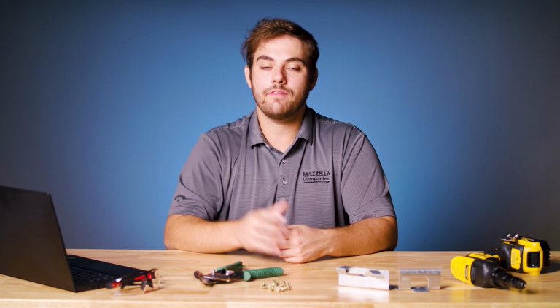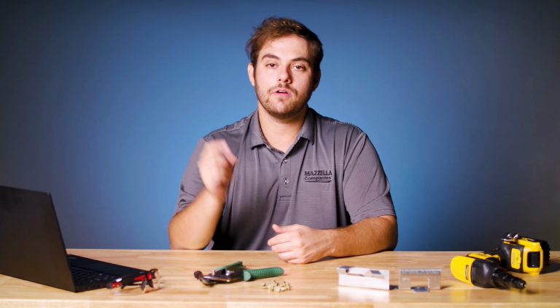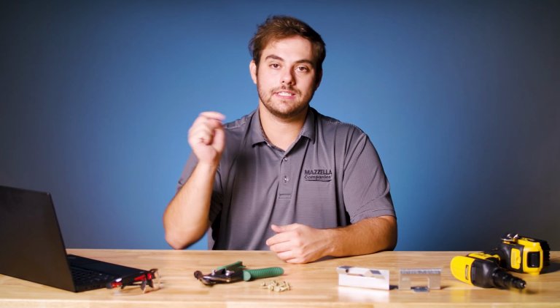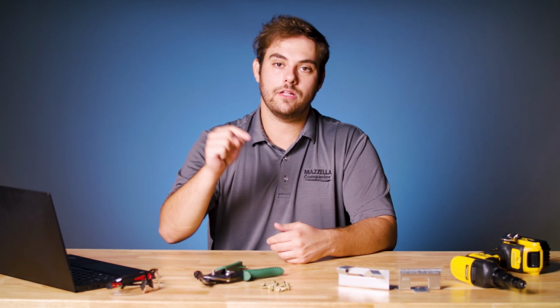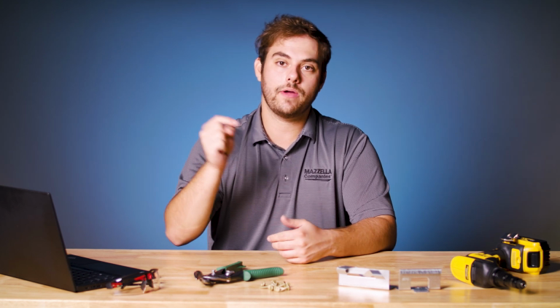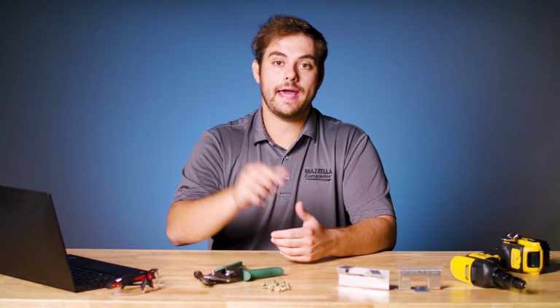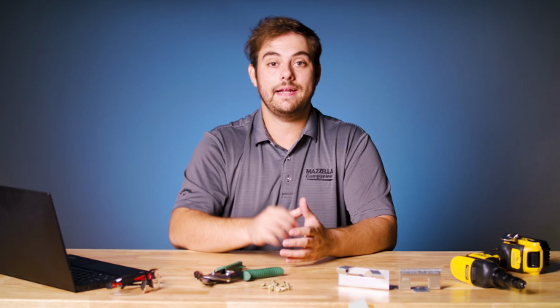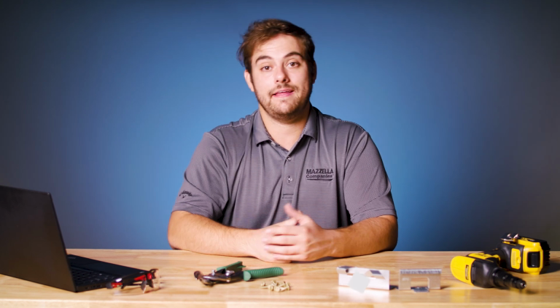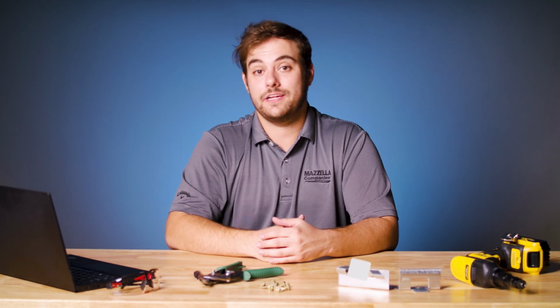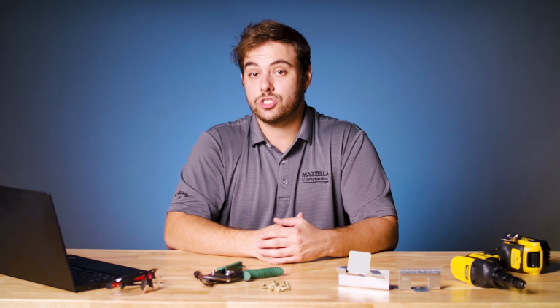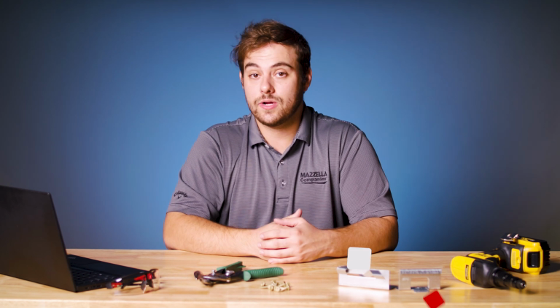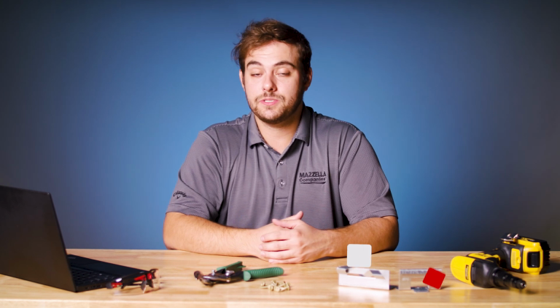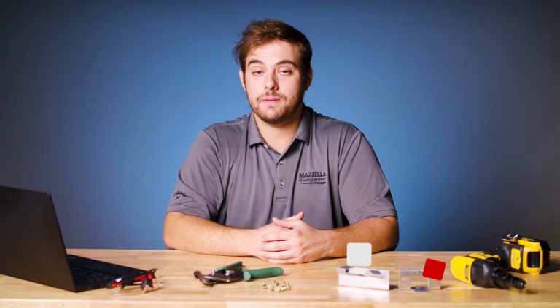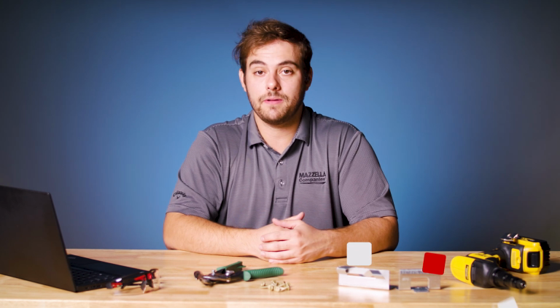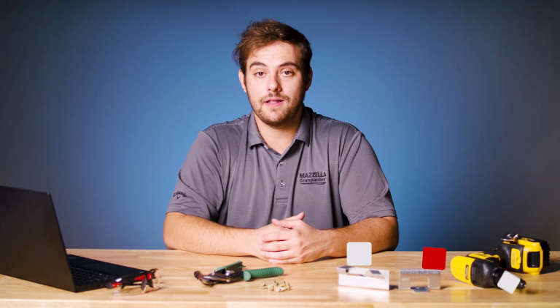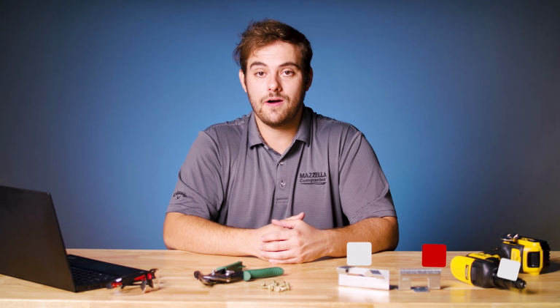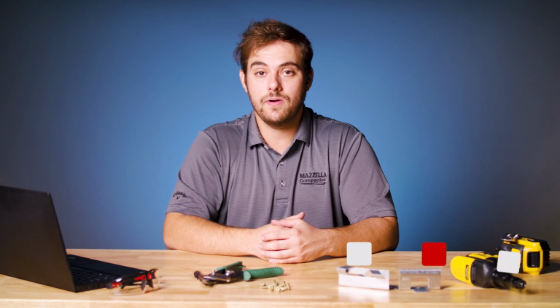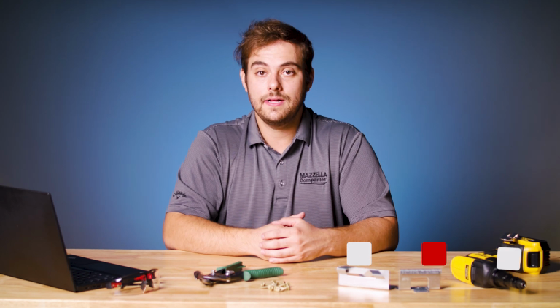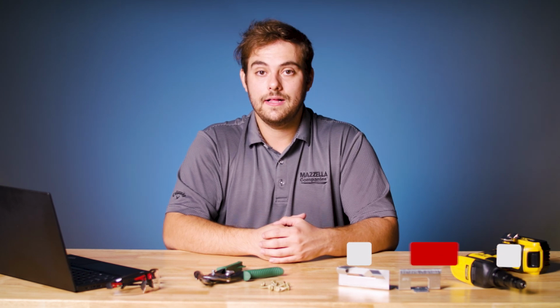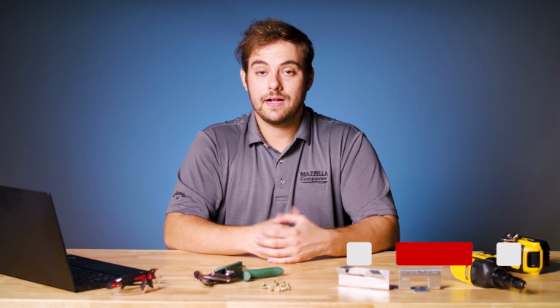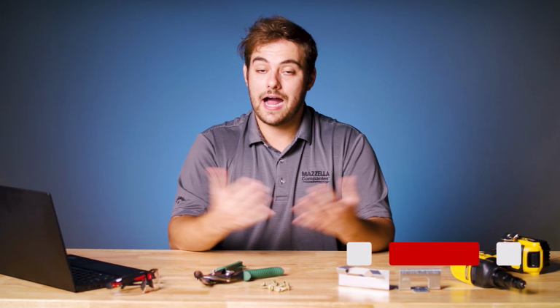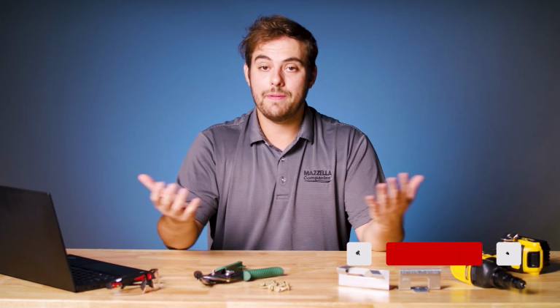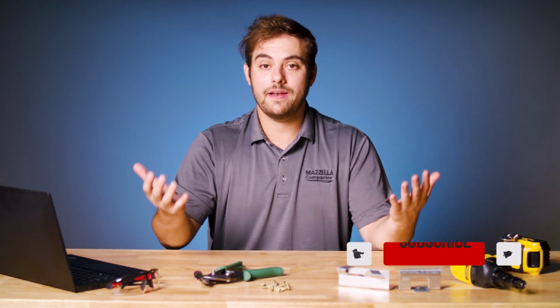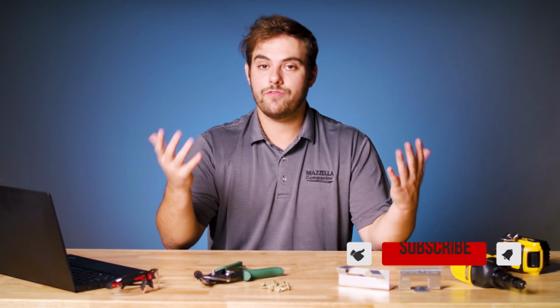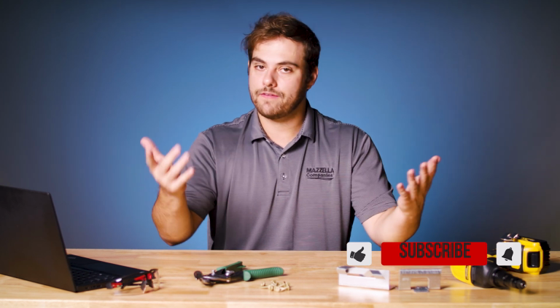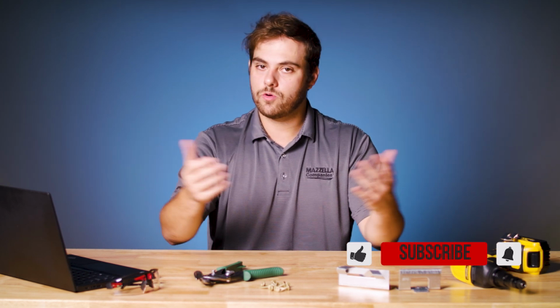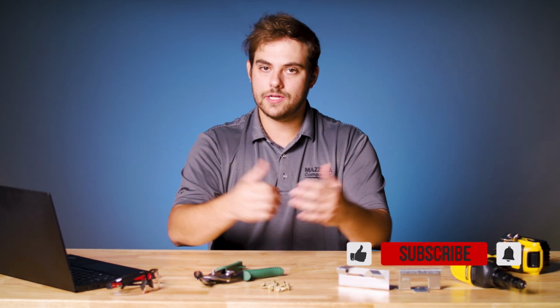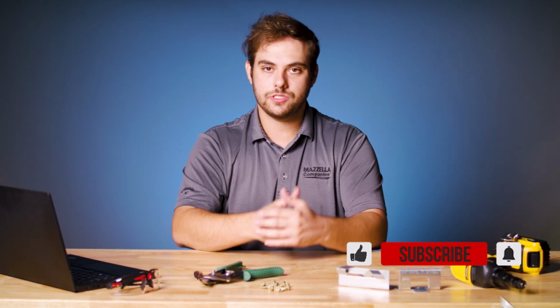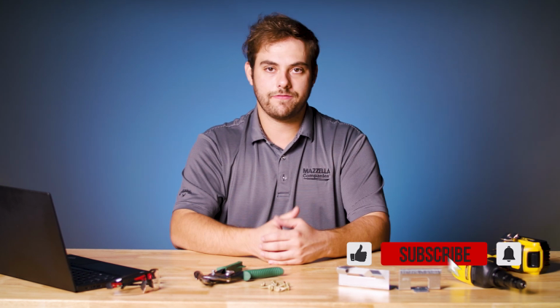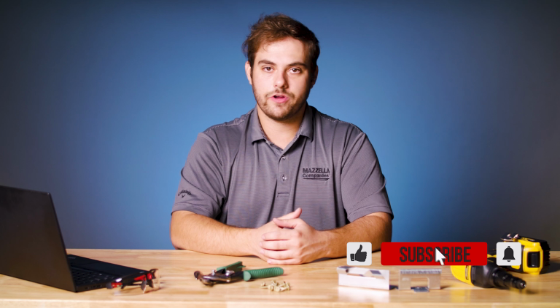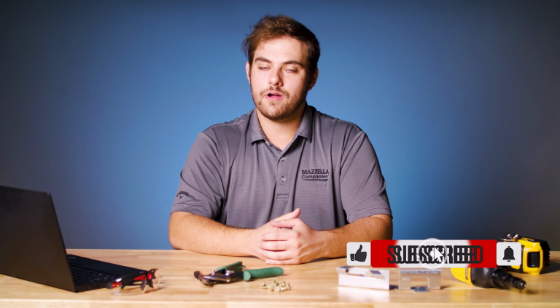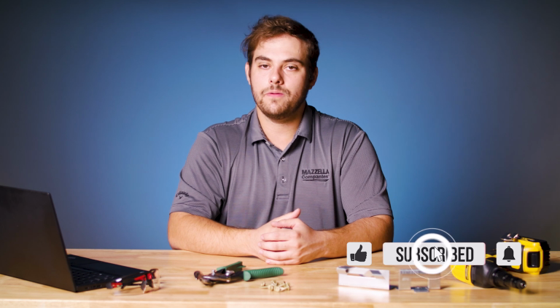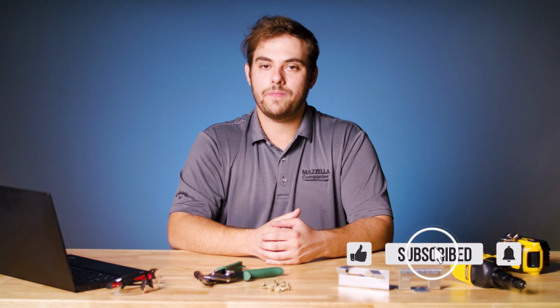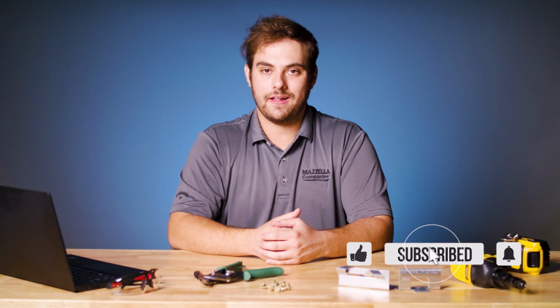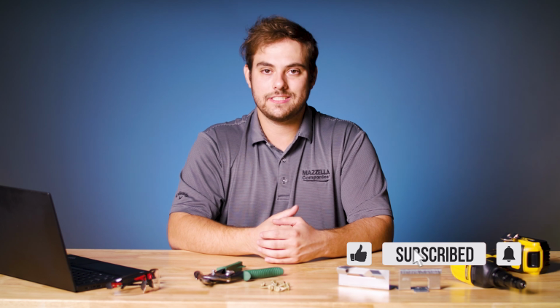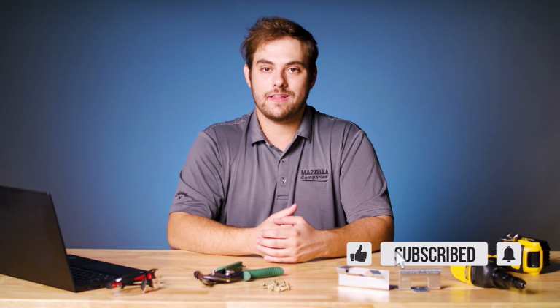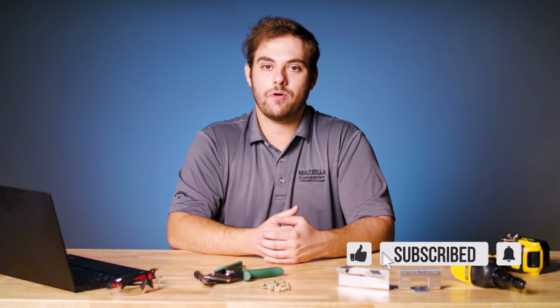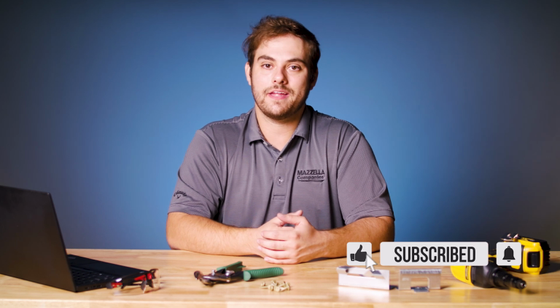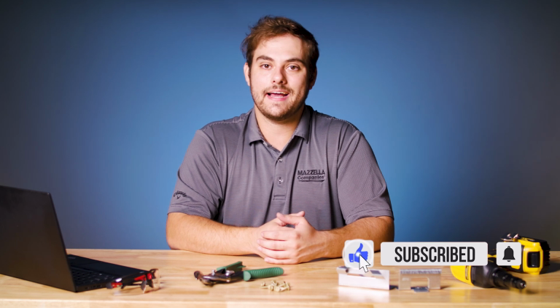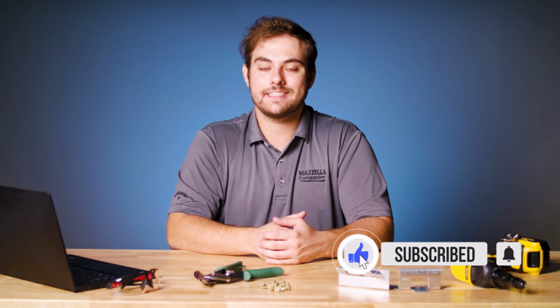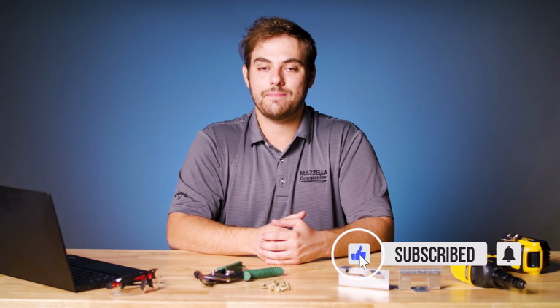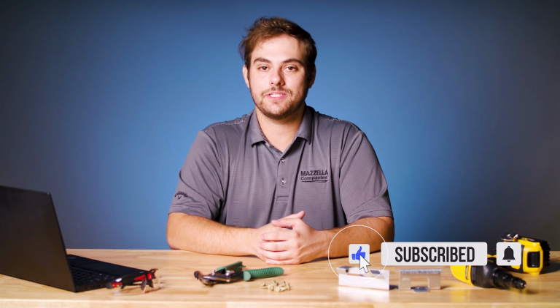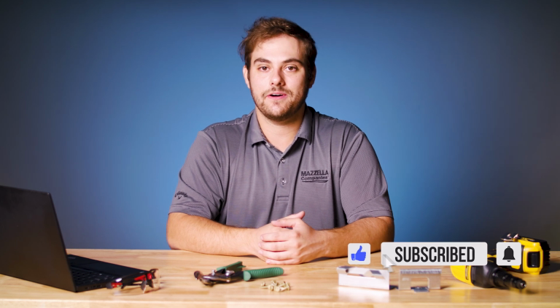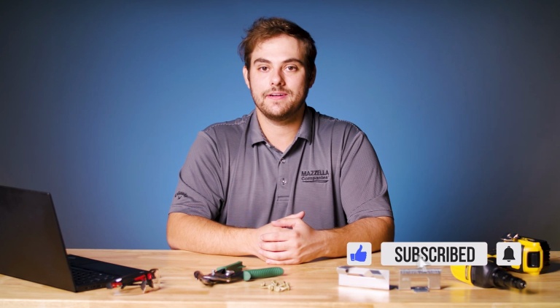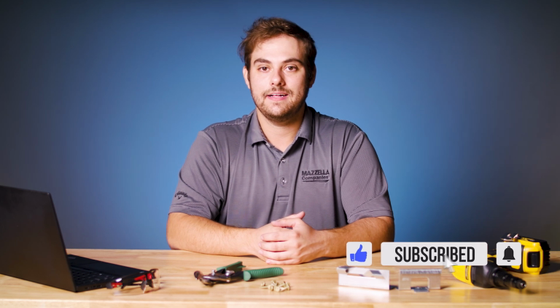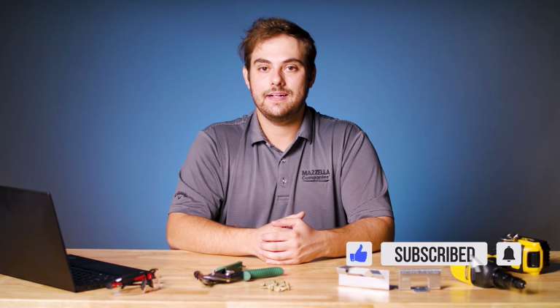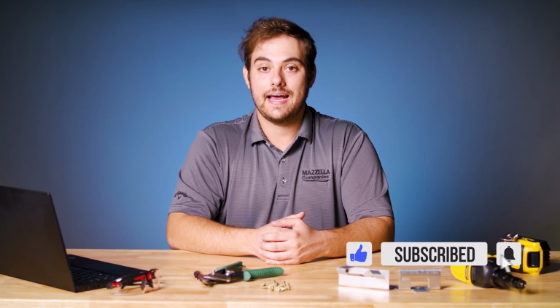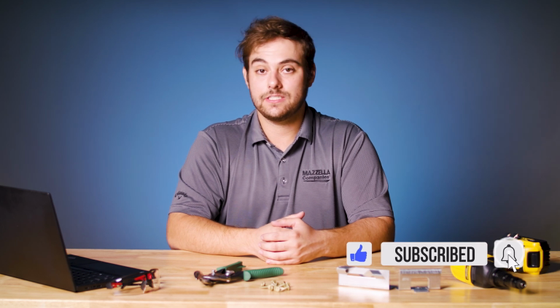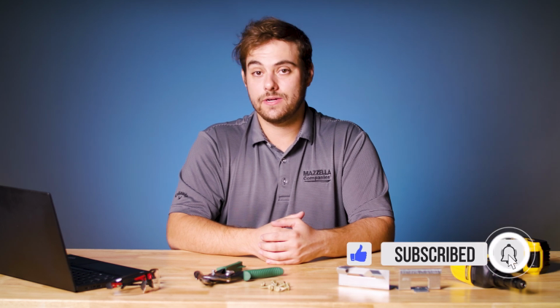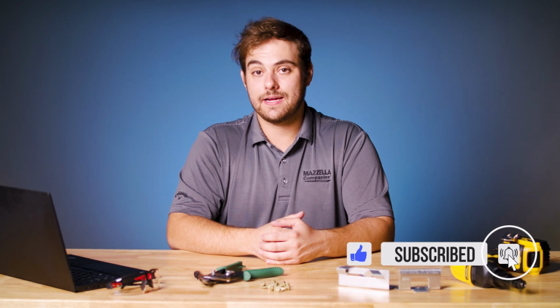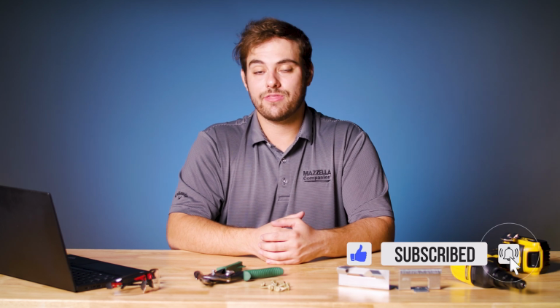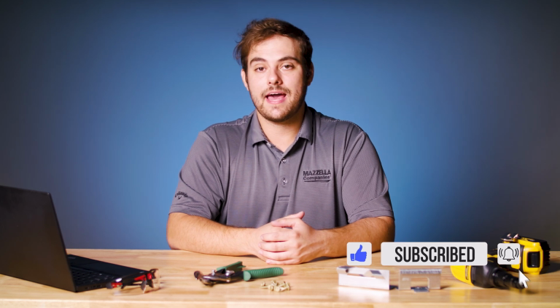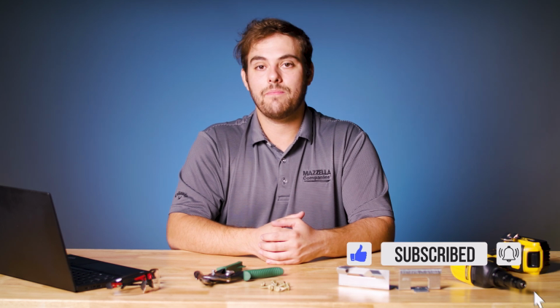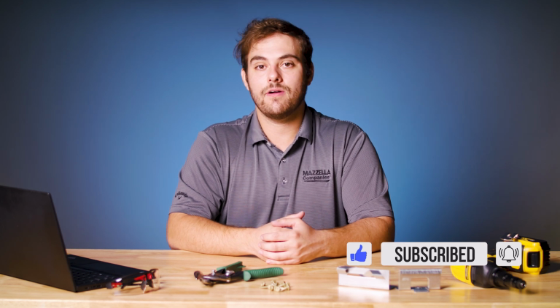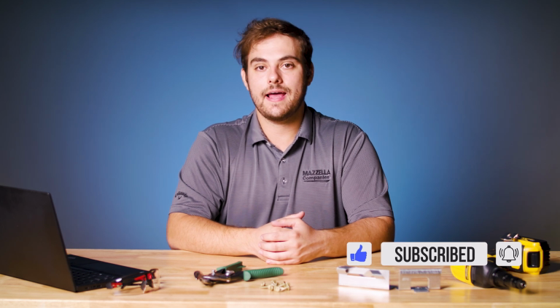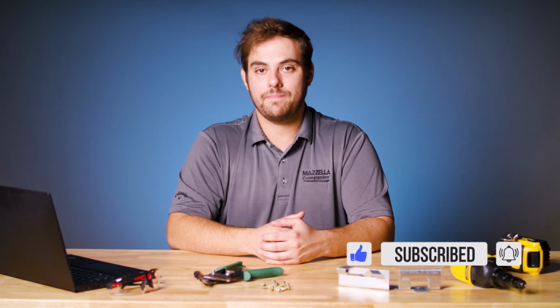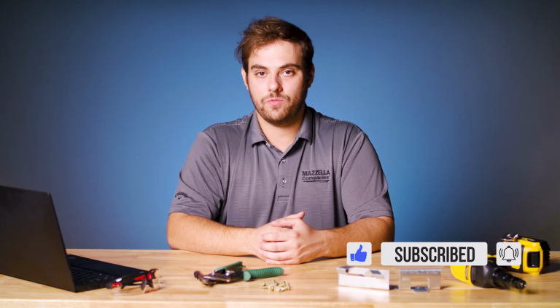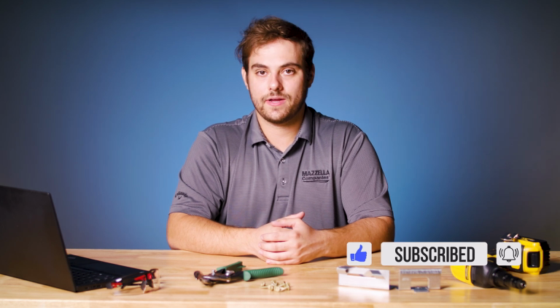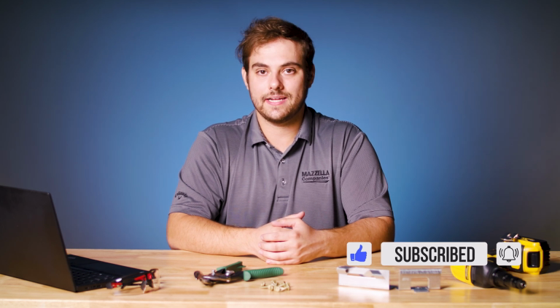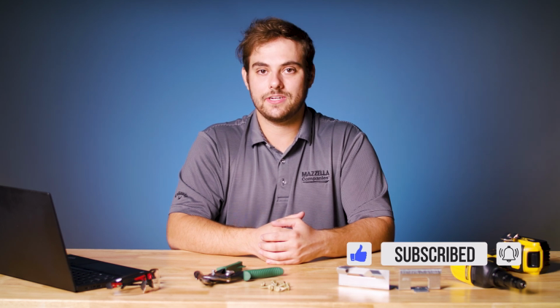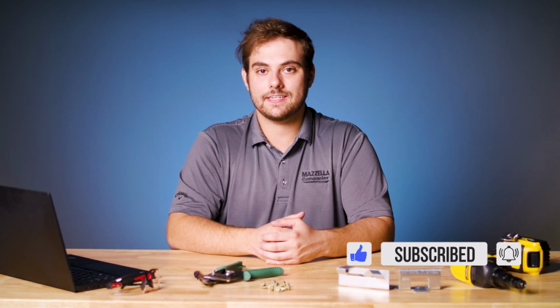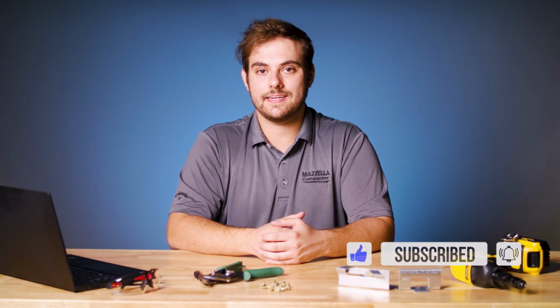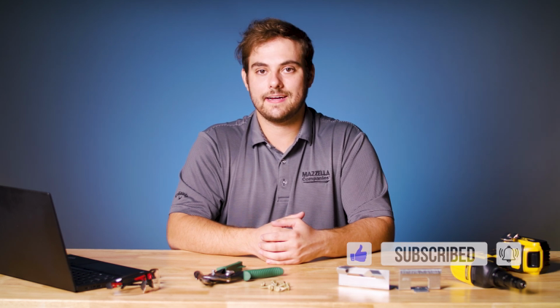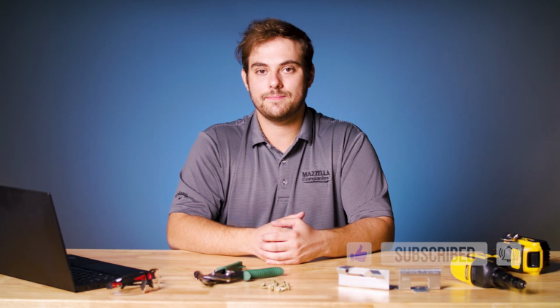Info about each topic we covered is located in the description below. Comment if you have questions of your own — I'll answer them on the next episode. As always, I'm Thad Barnett, we'll catch you next time.